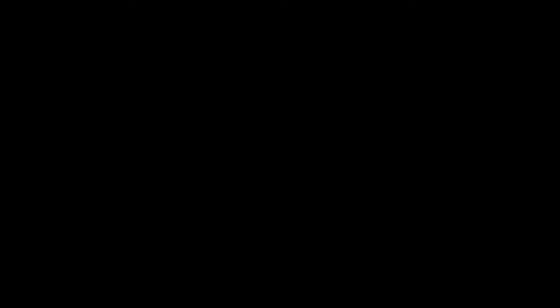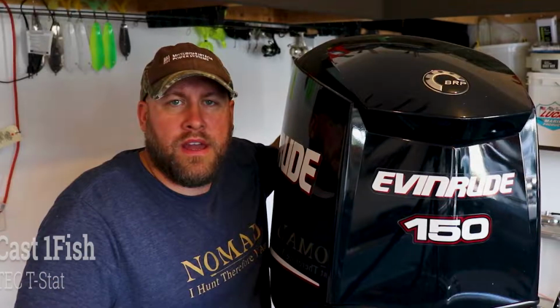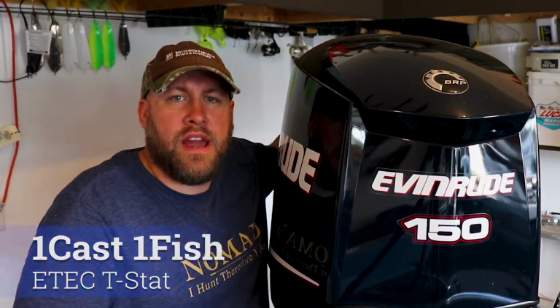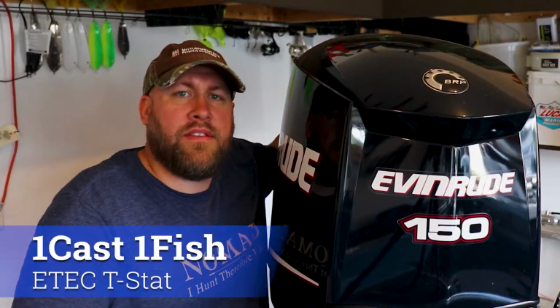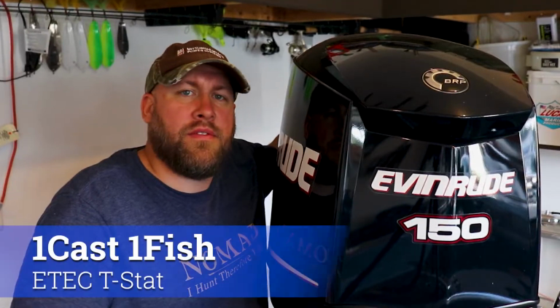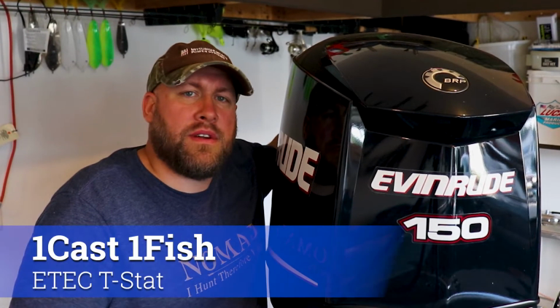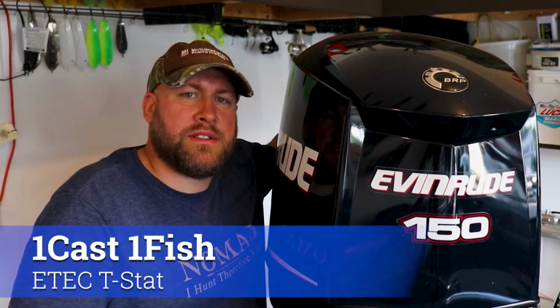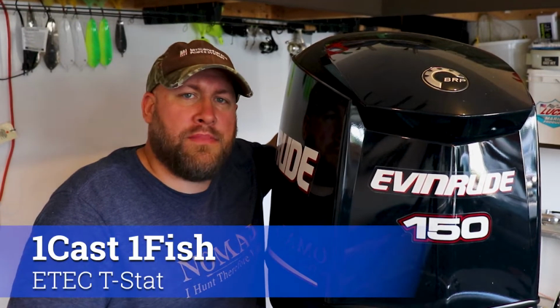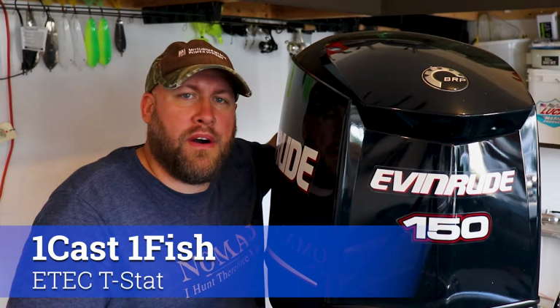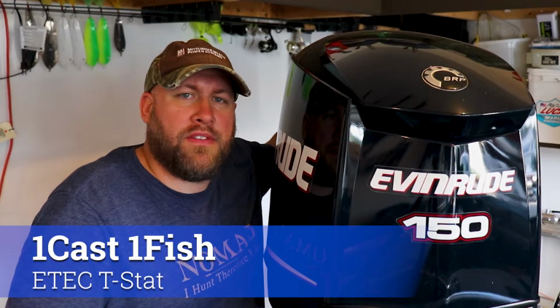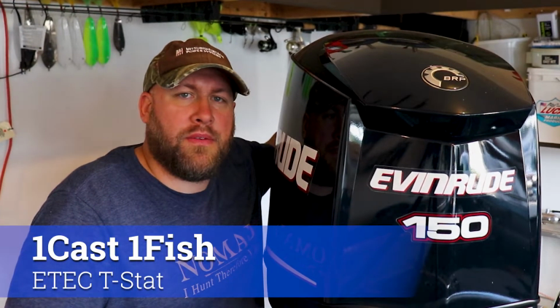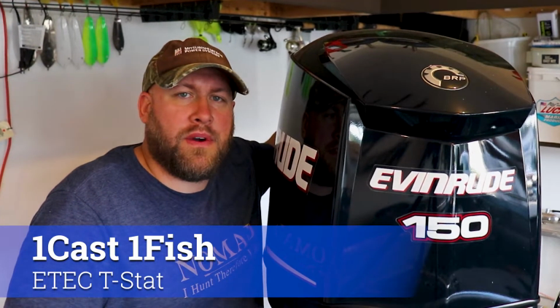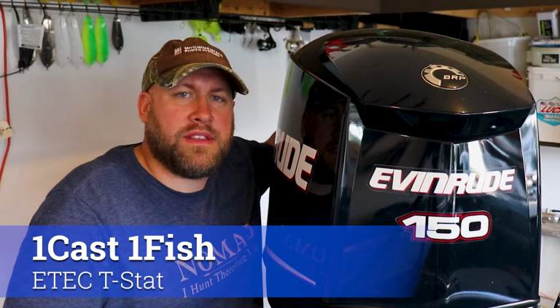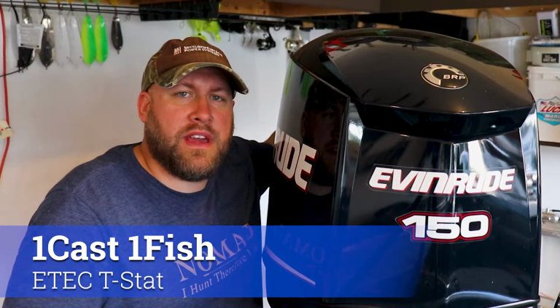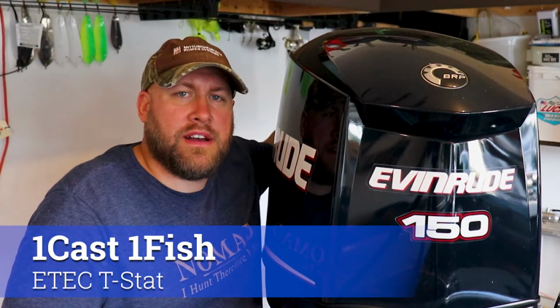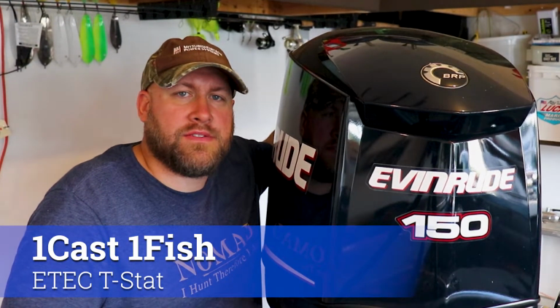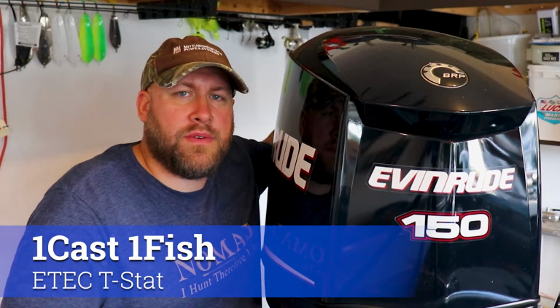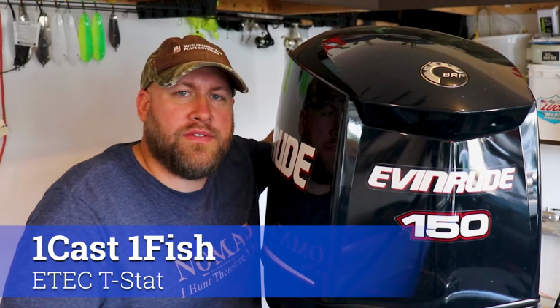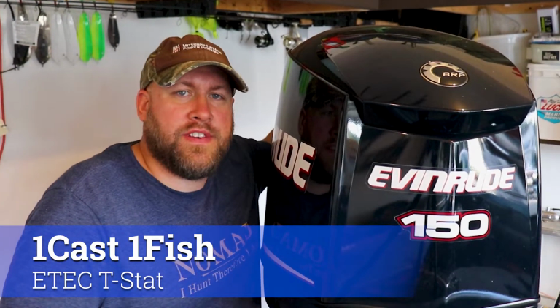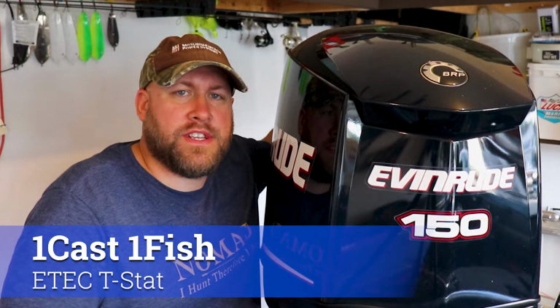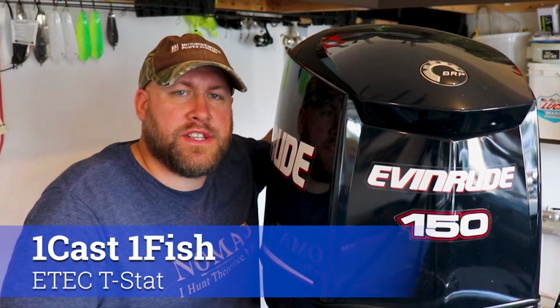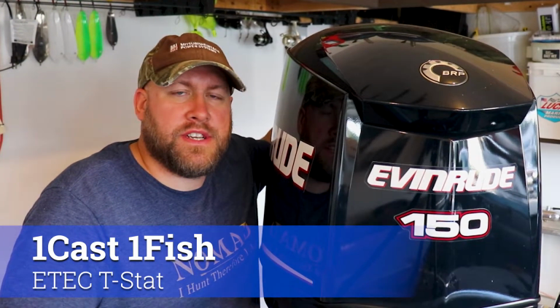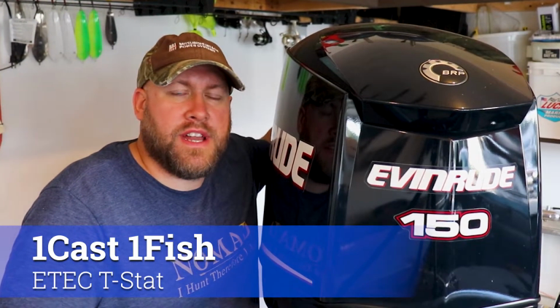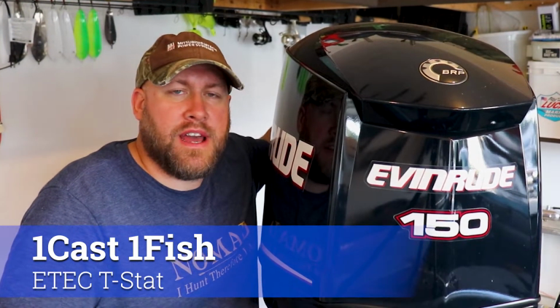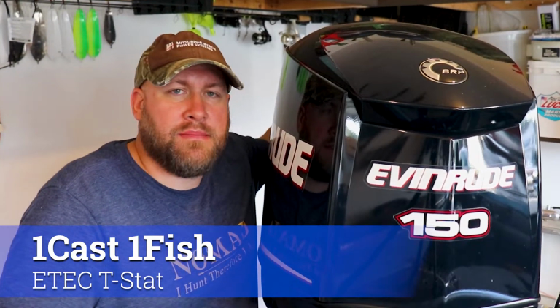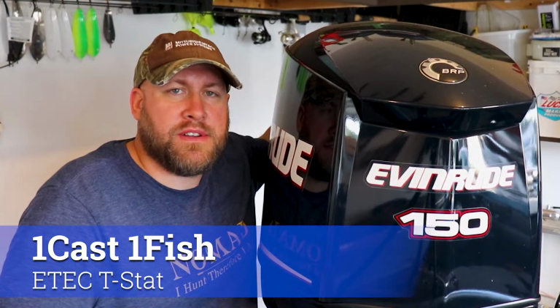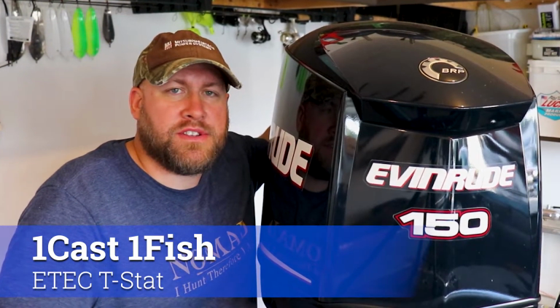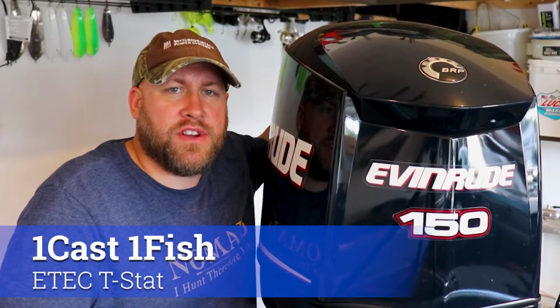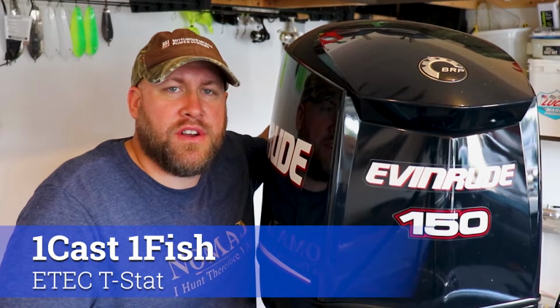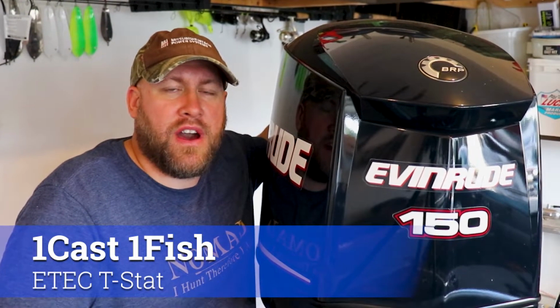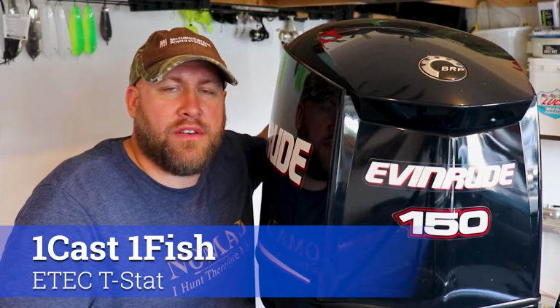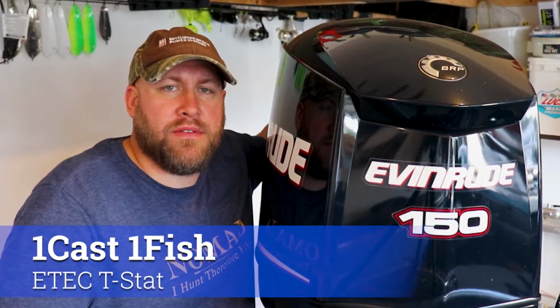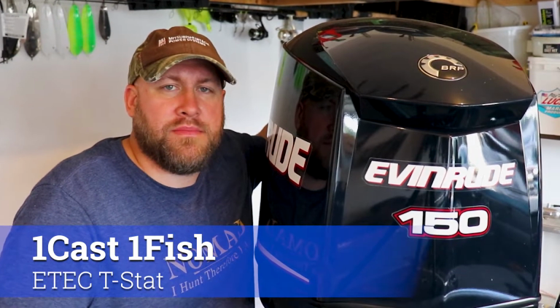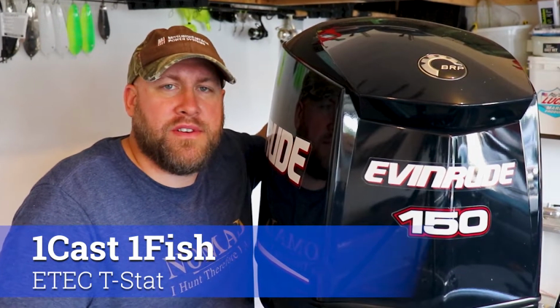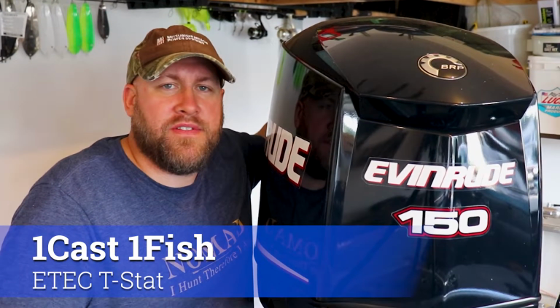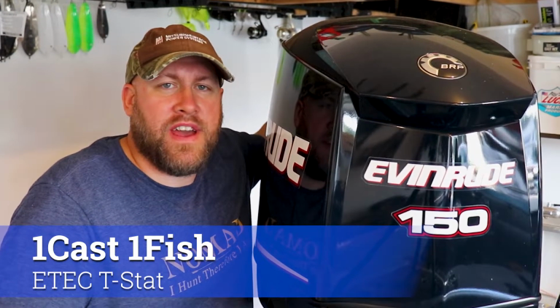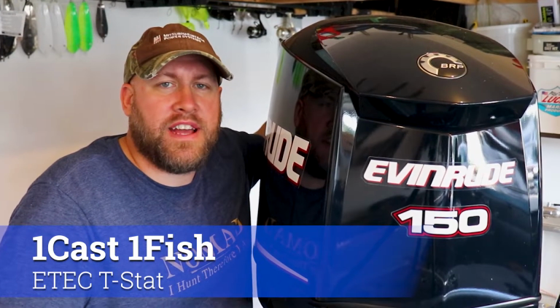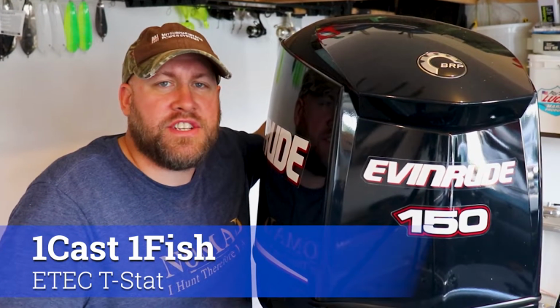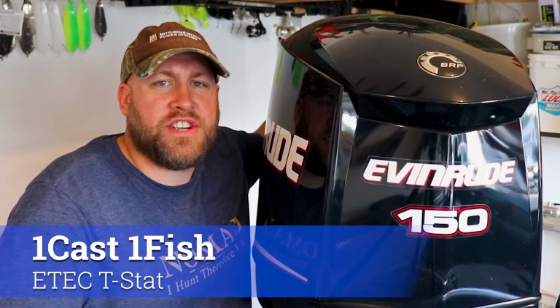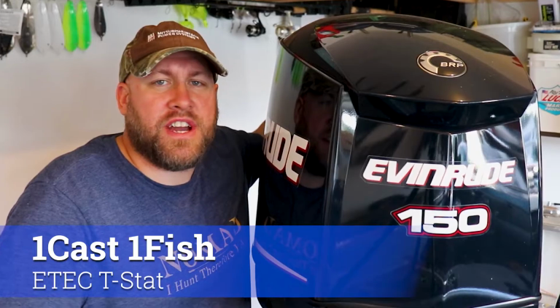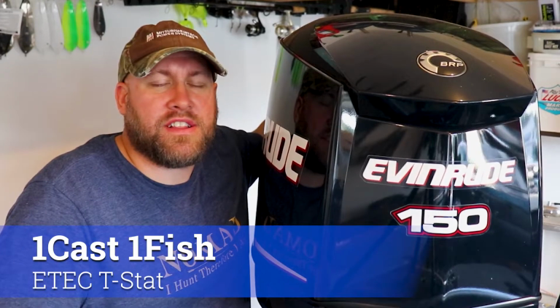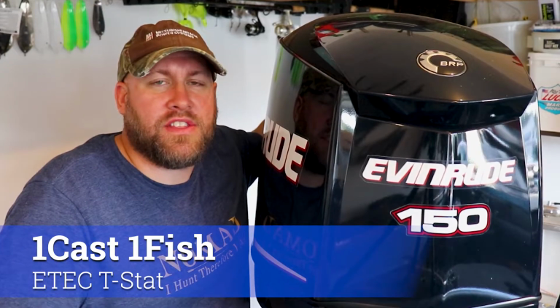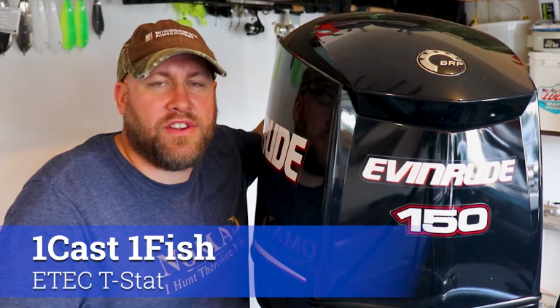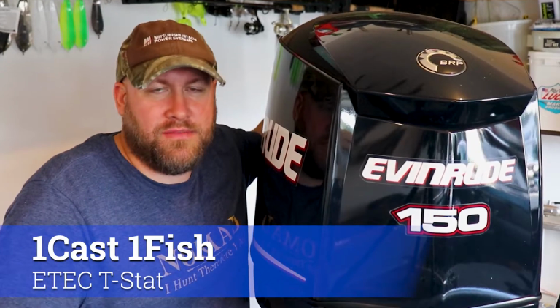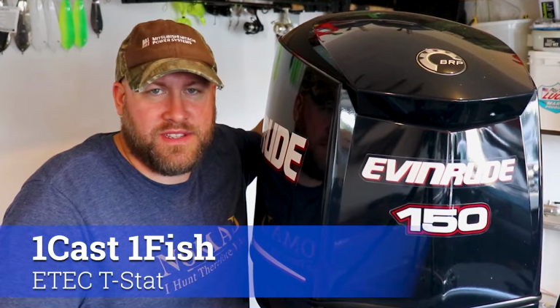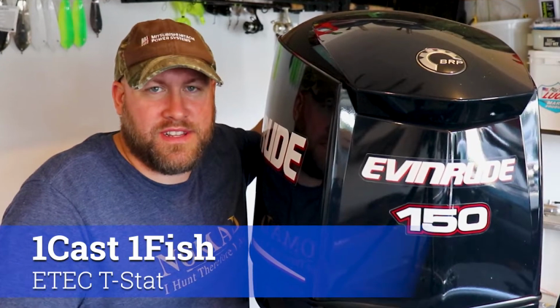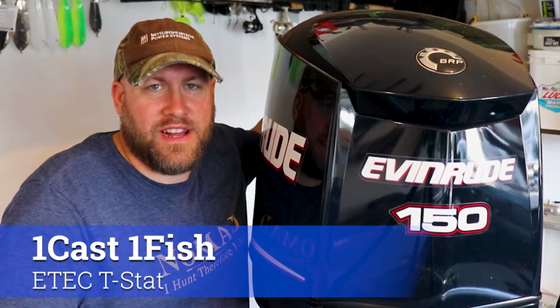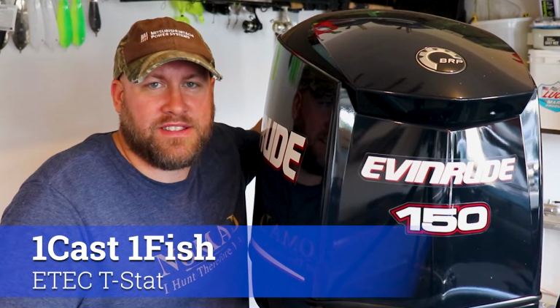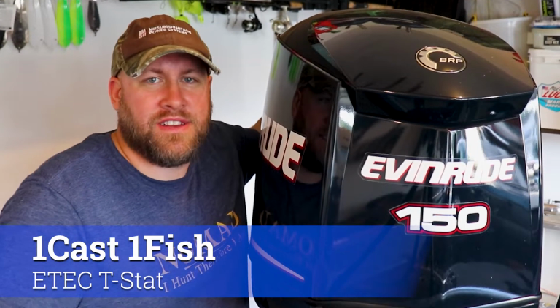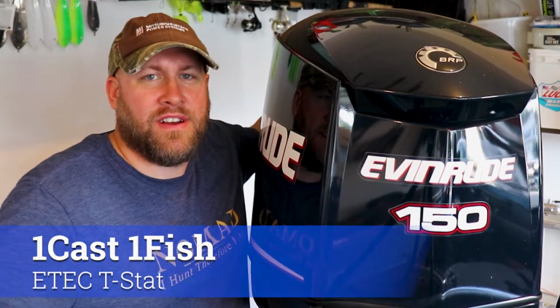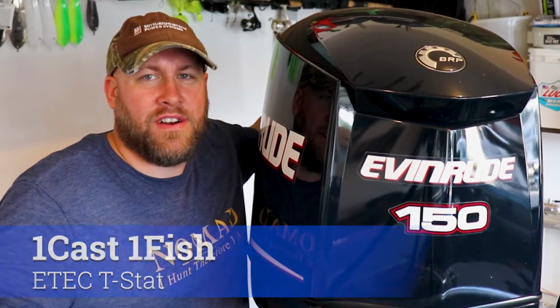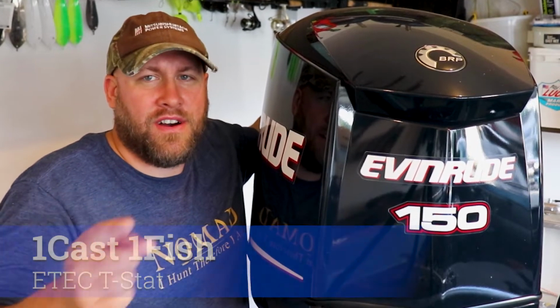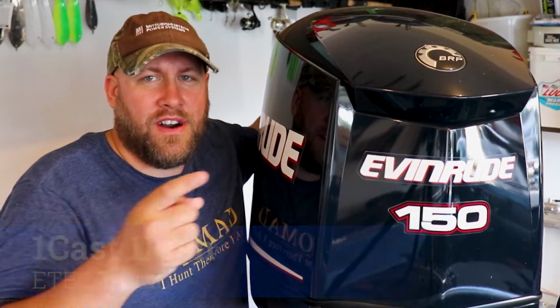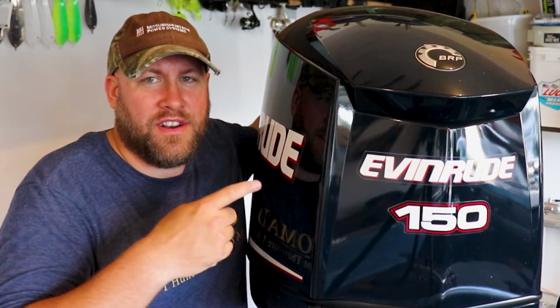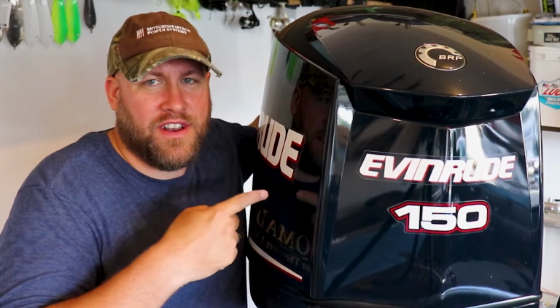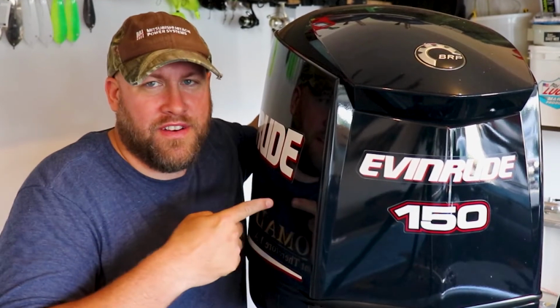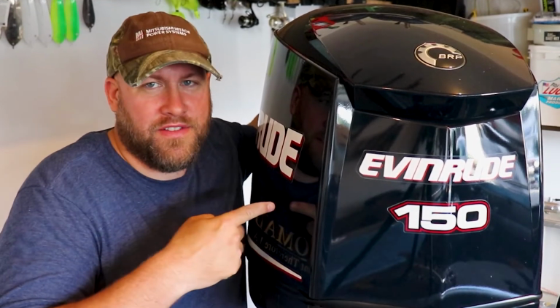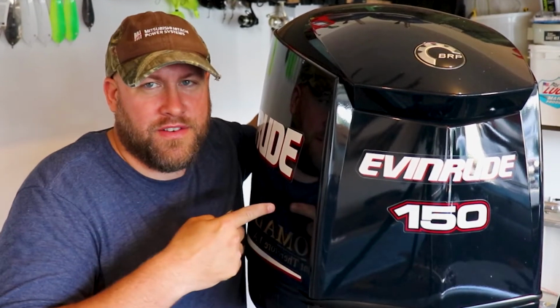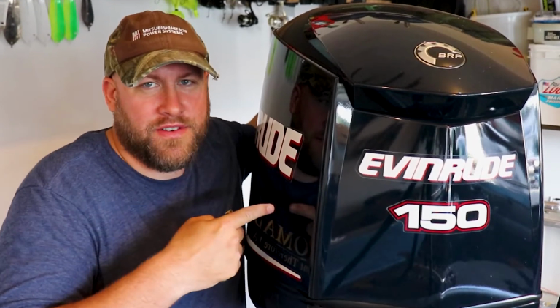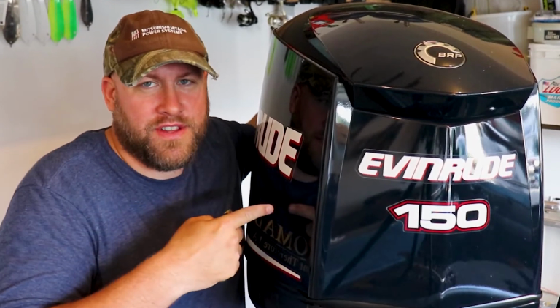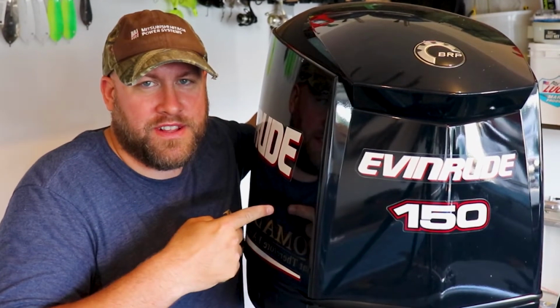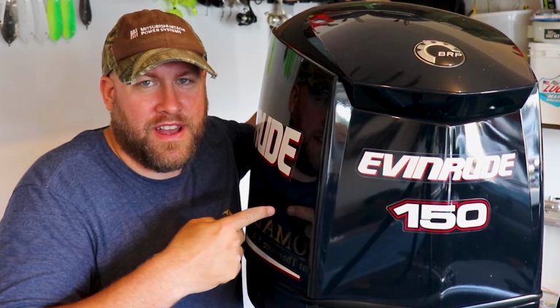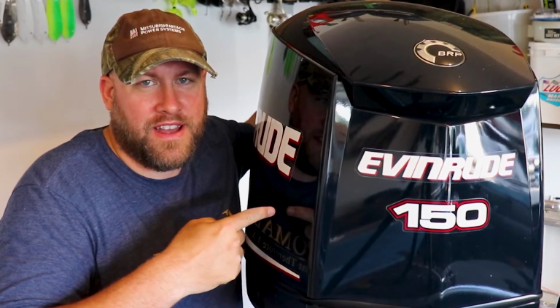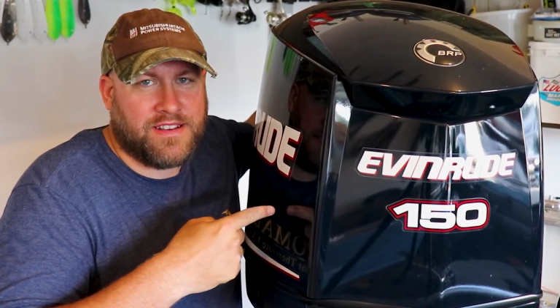Hey everyone, it's Paul from OneCastOneFish and today I'm going to show you how to remove and check the thermostats on an Evinrude E-Tec.